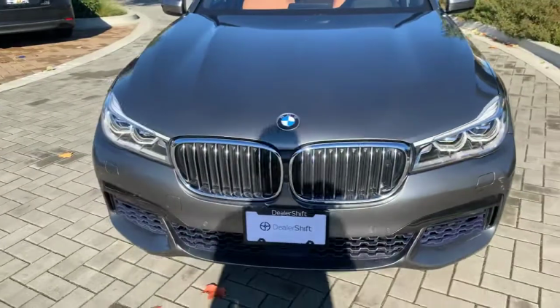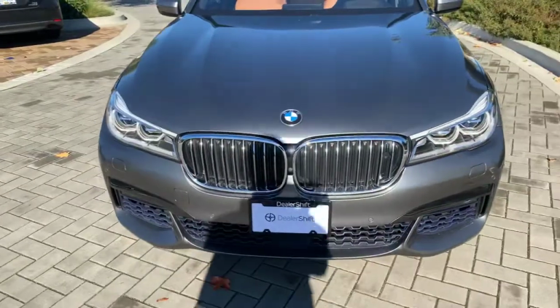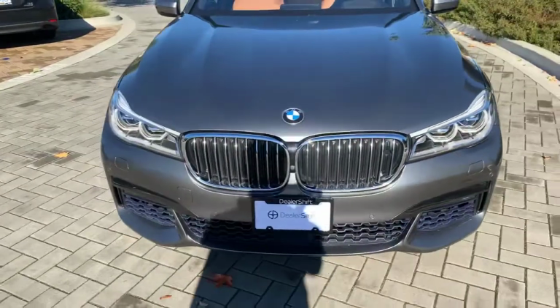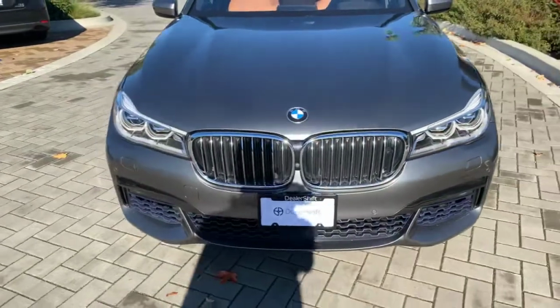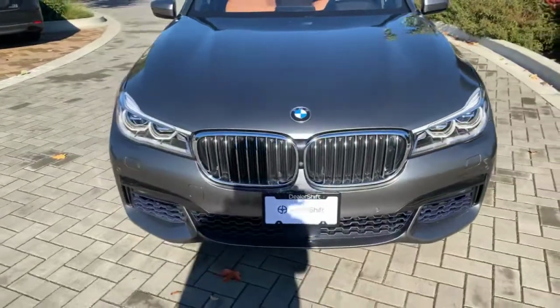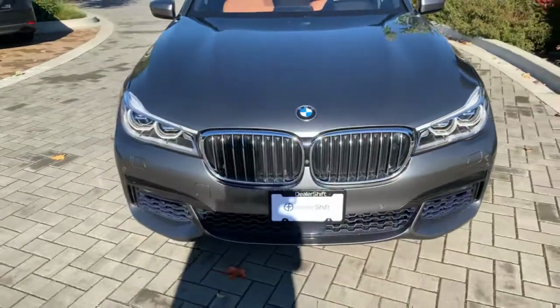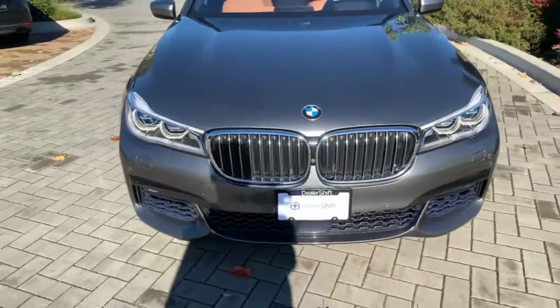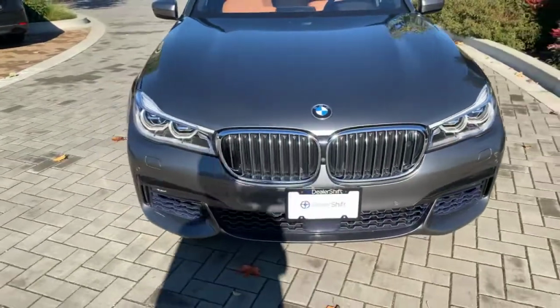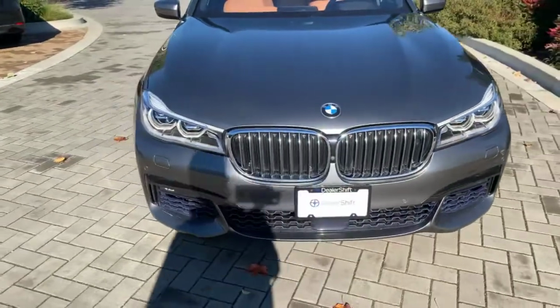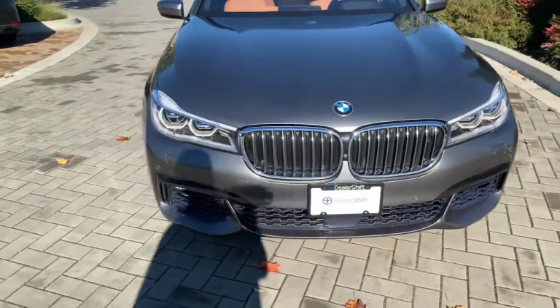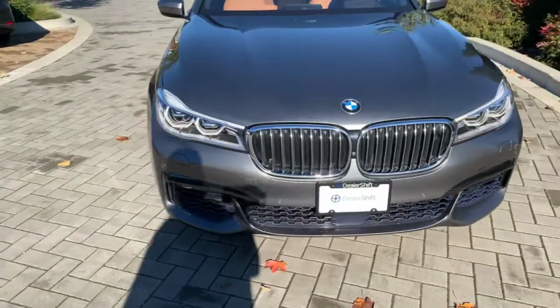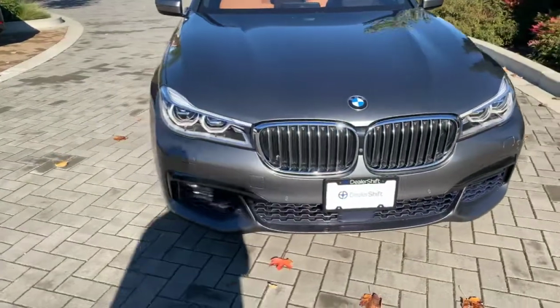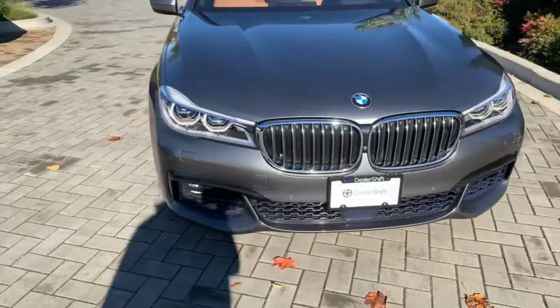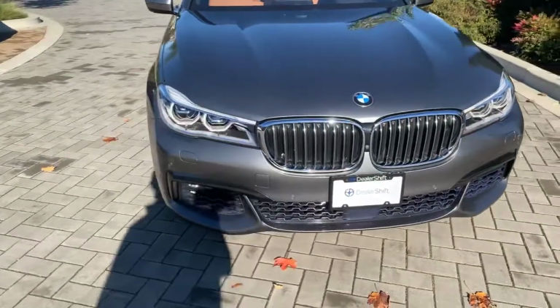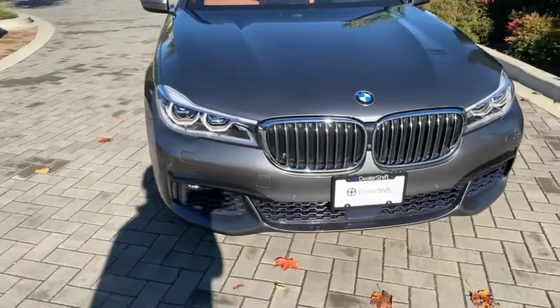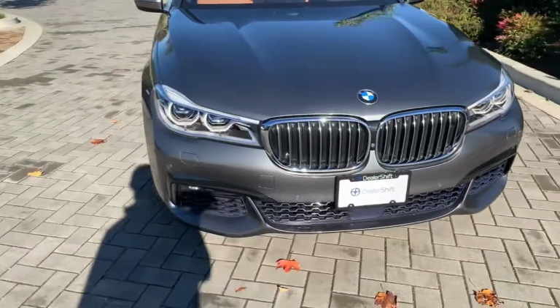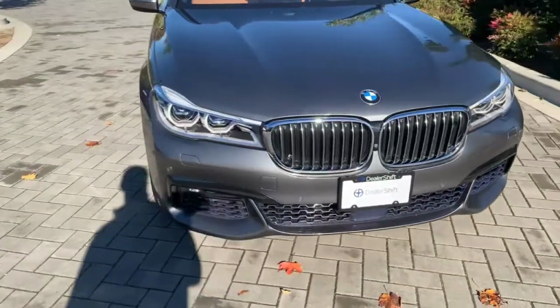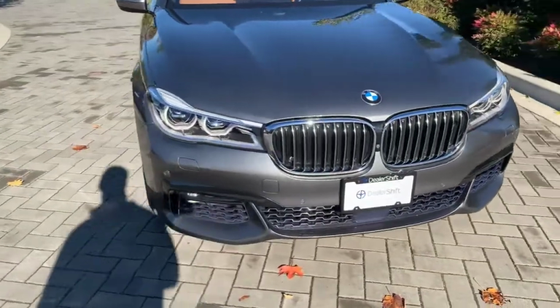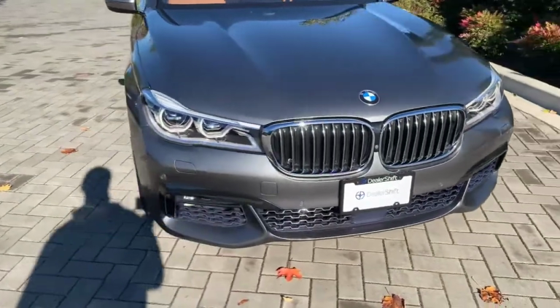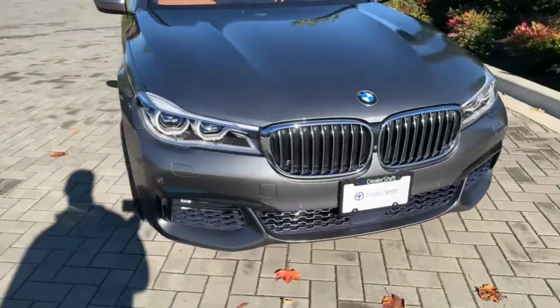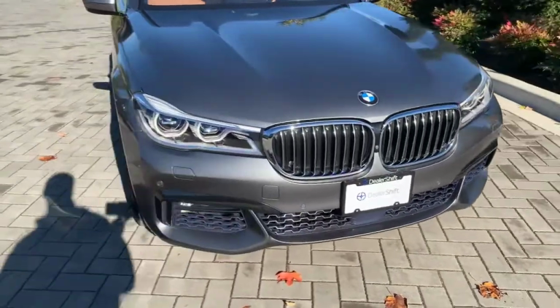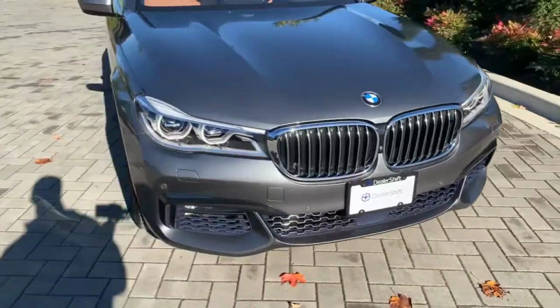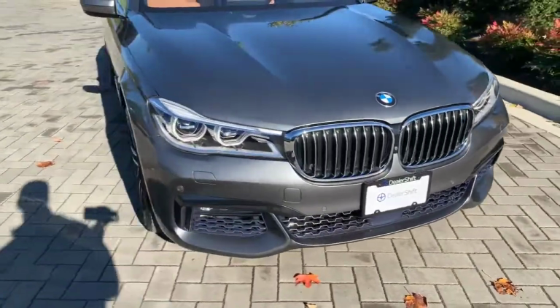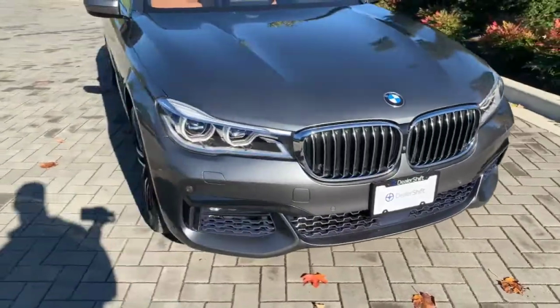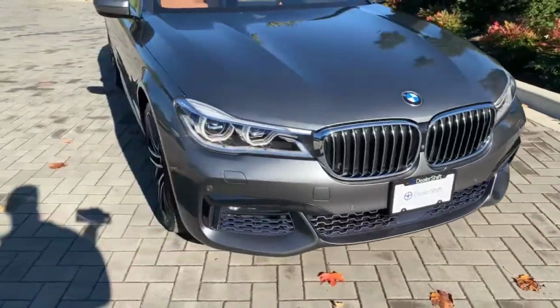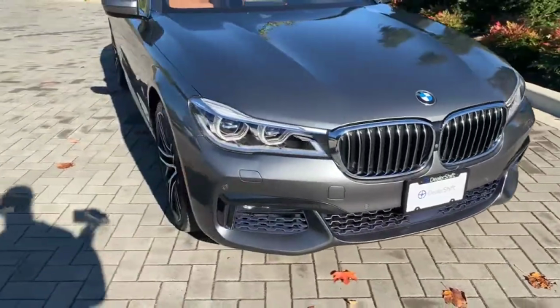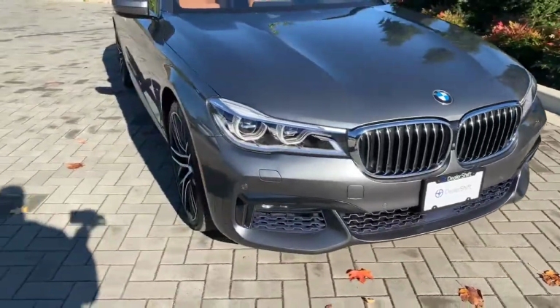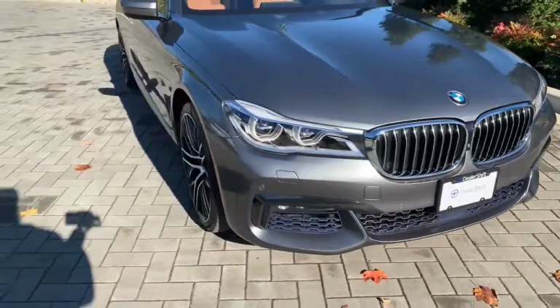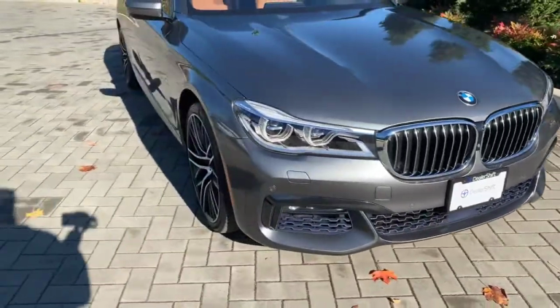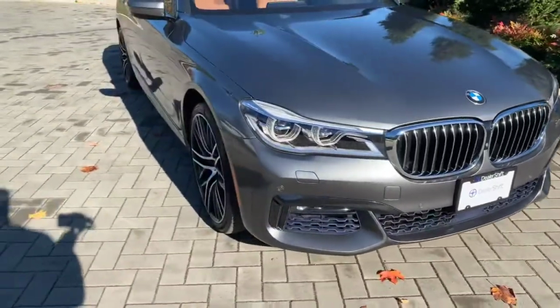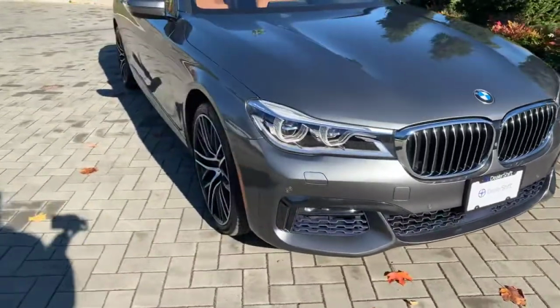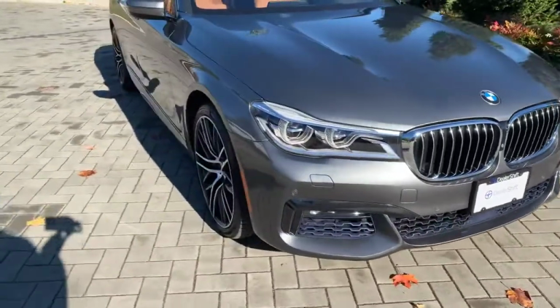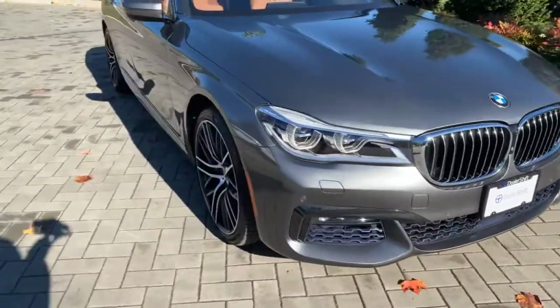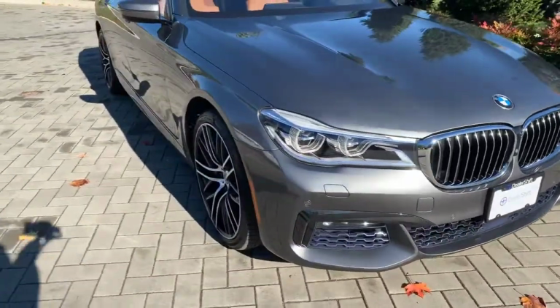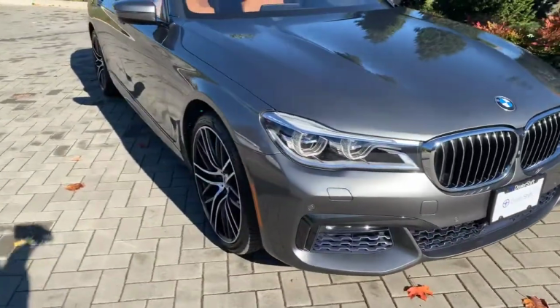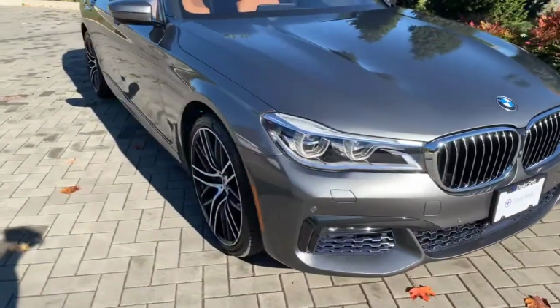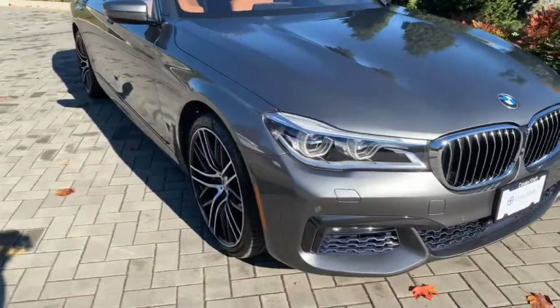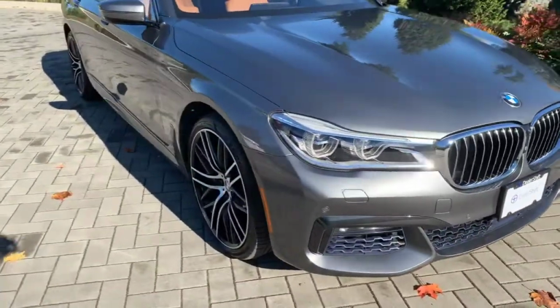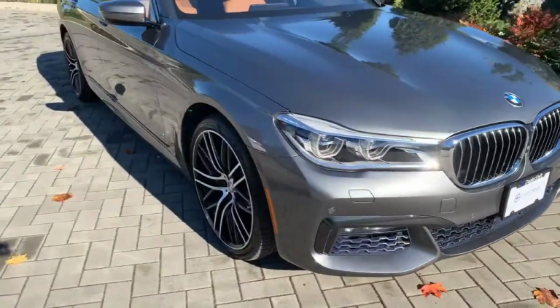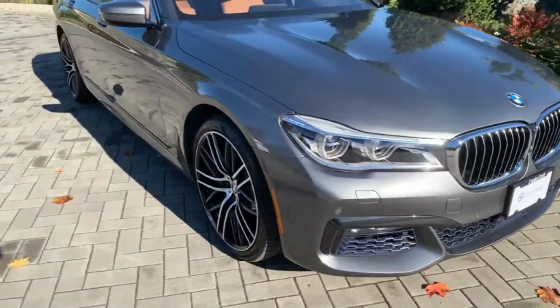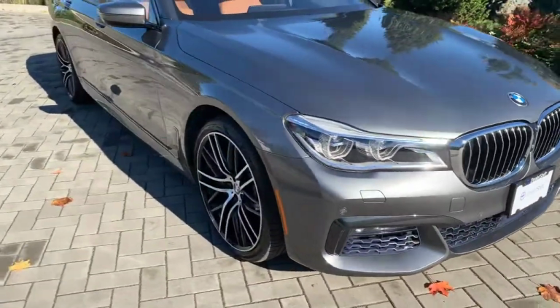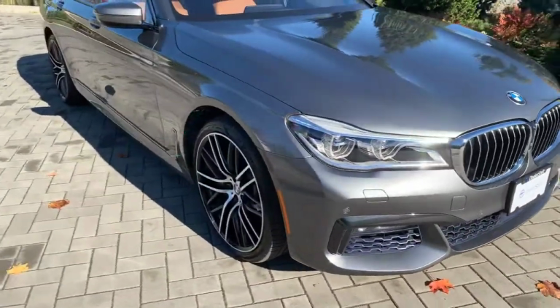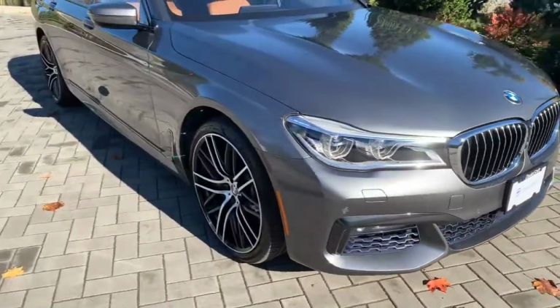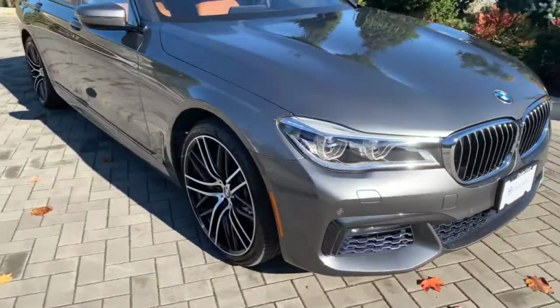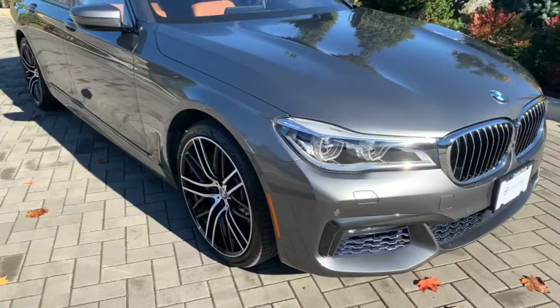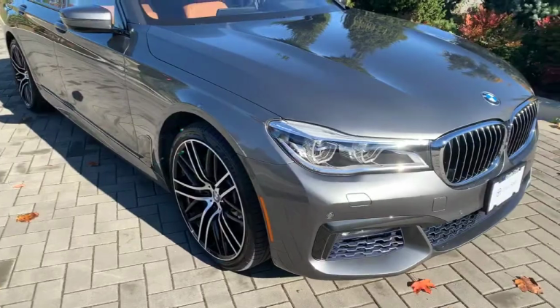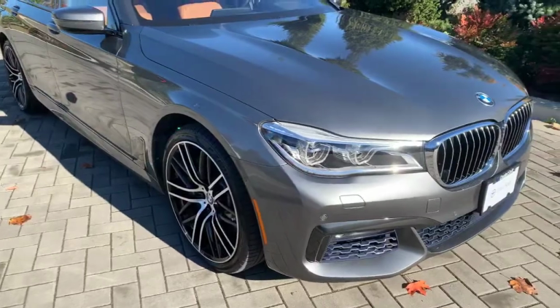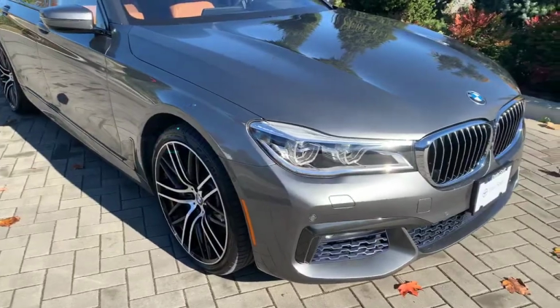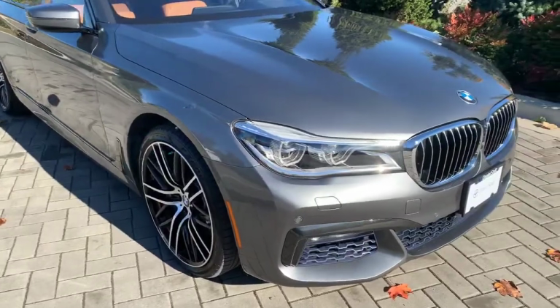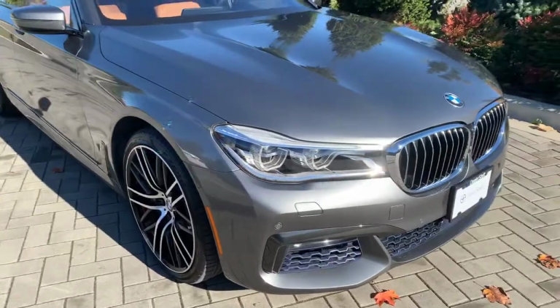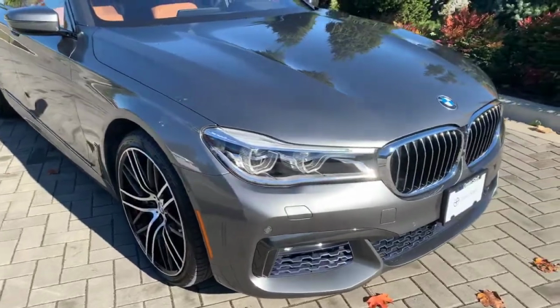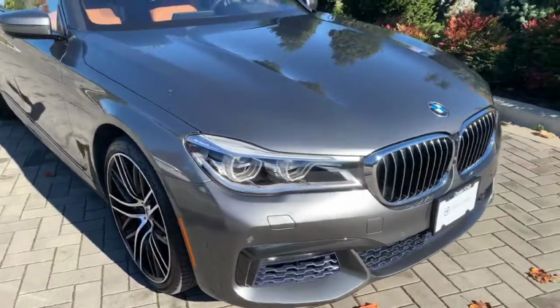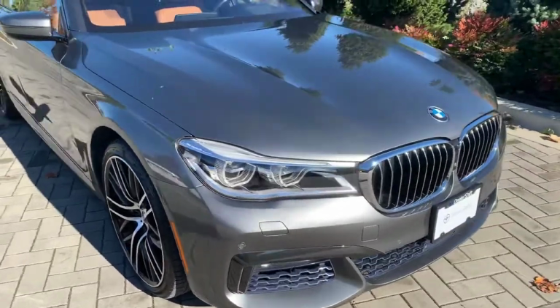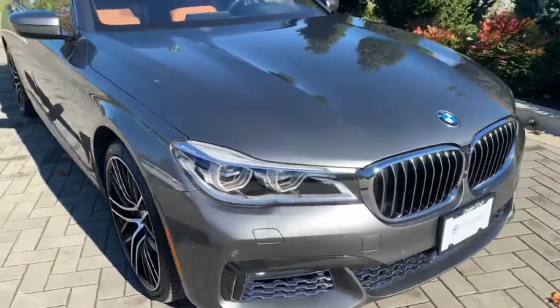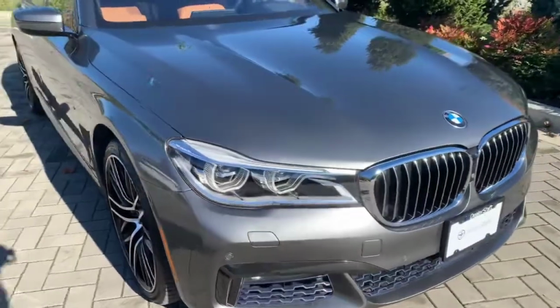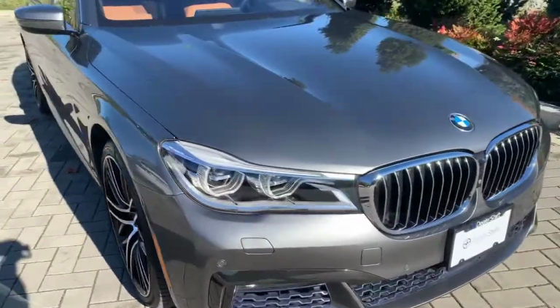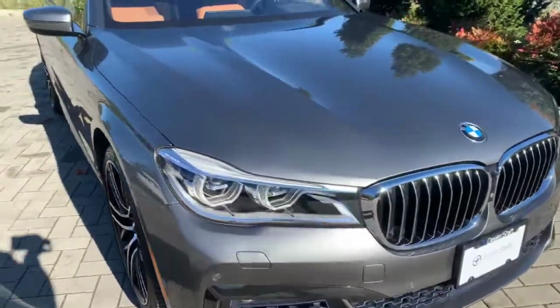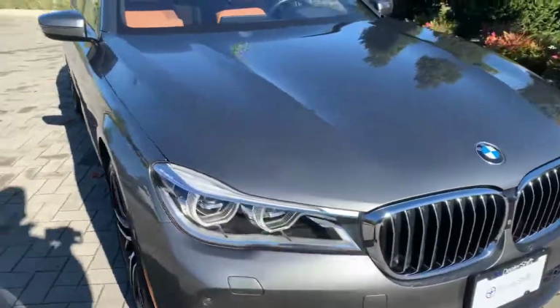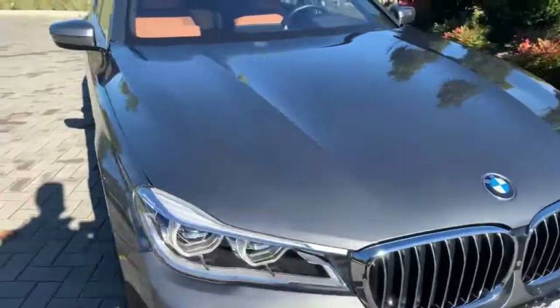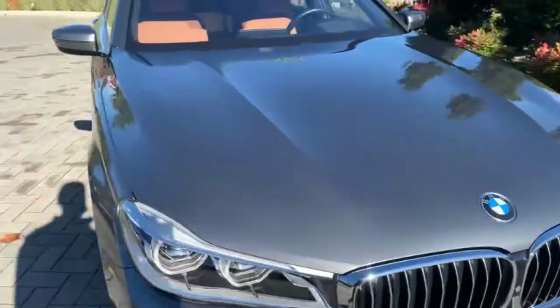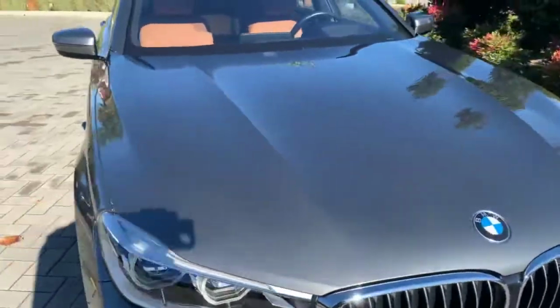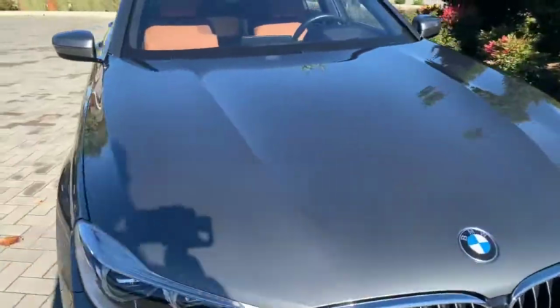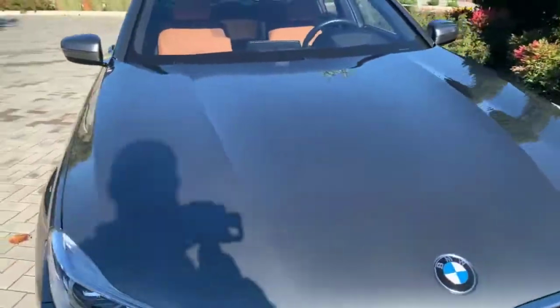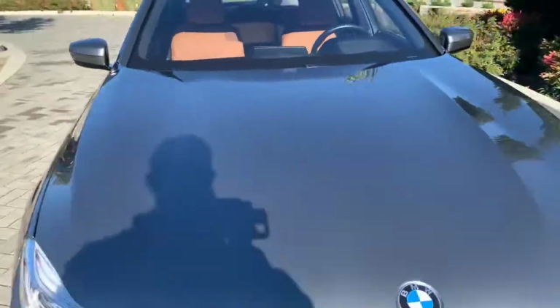The front of the car — same story here, that classic BMW front end. It does have BMW adaptive LED headlights.